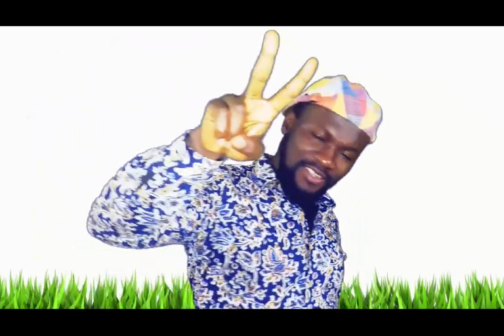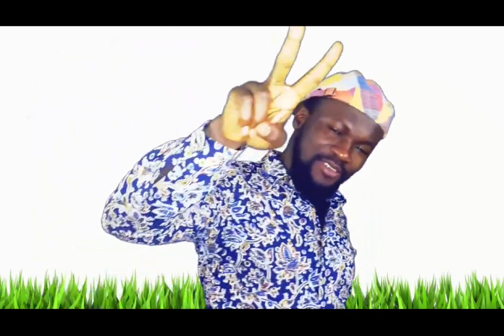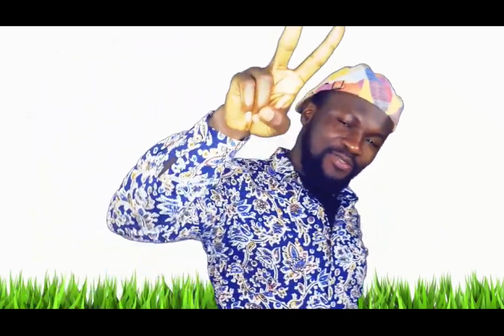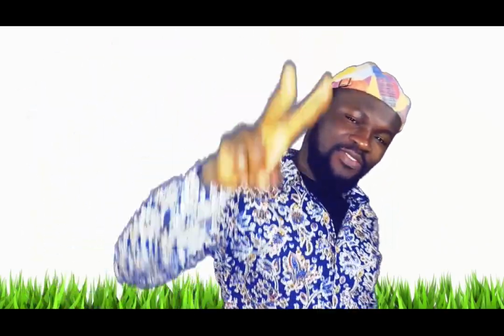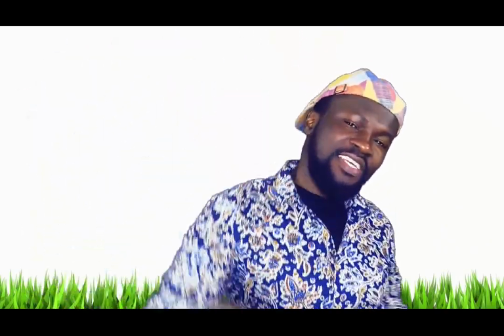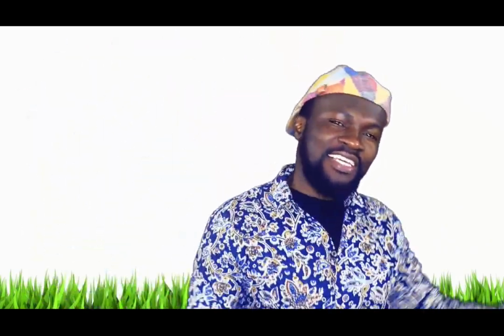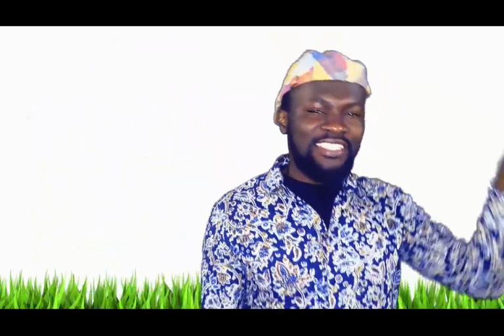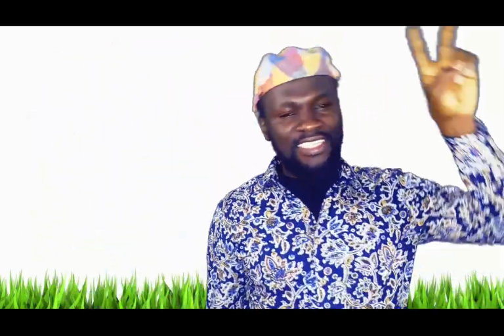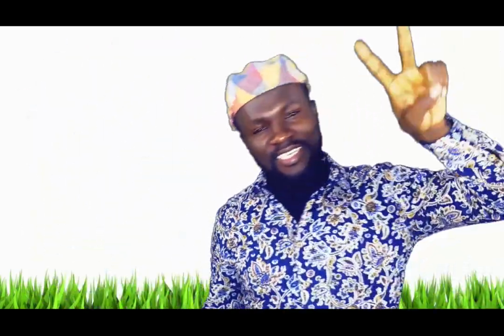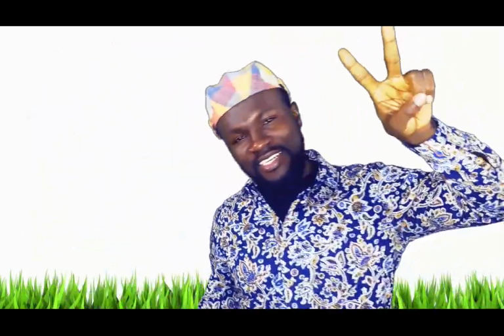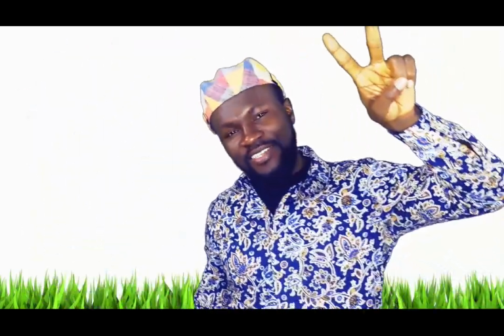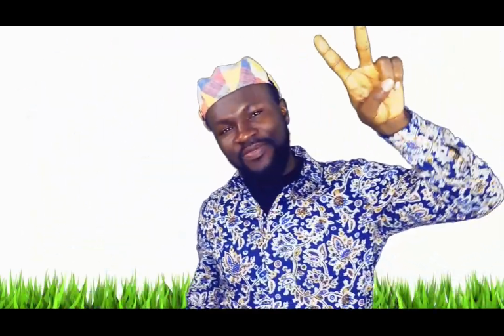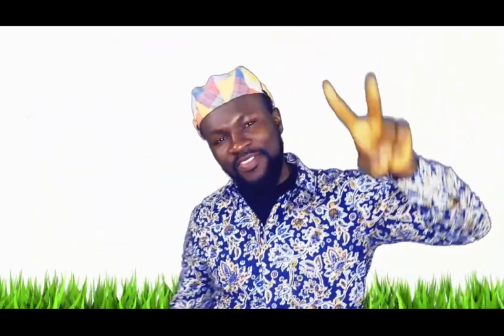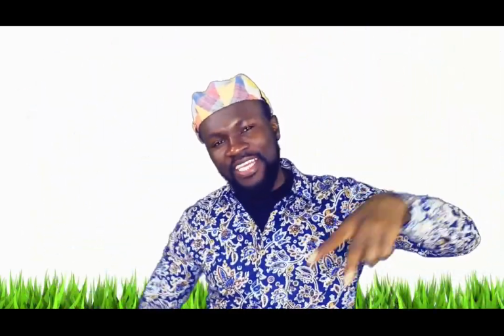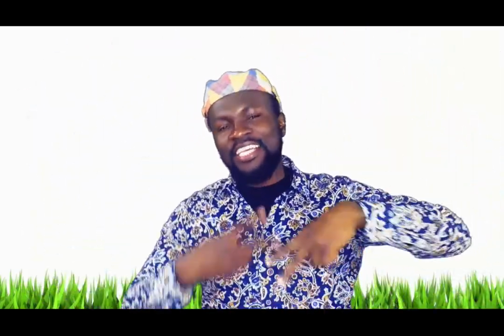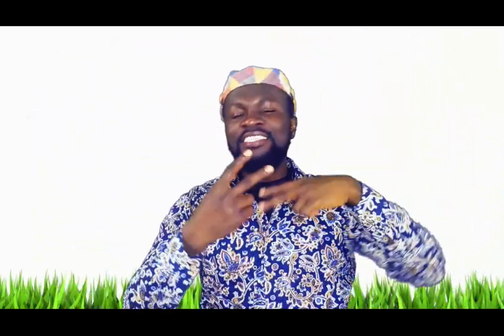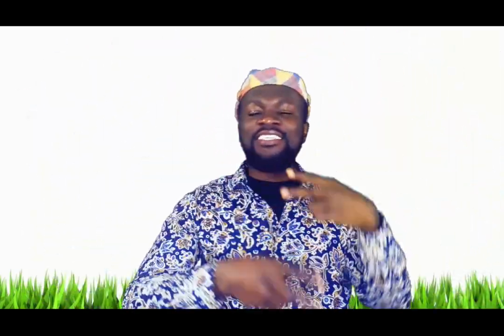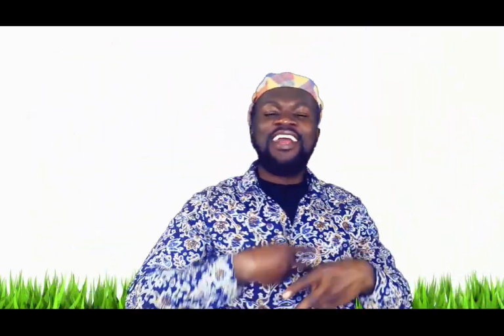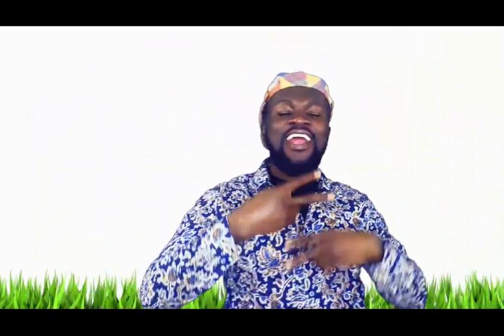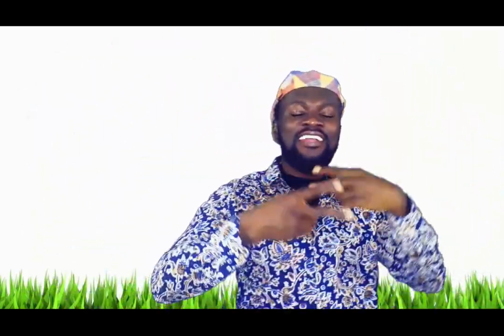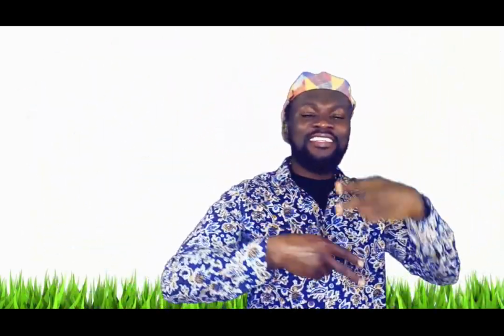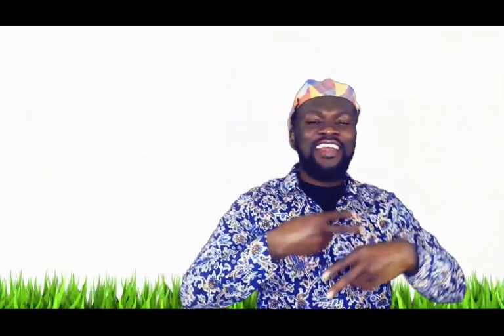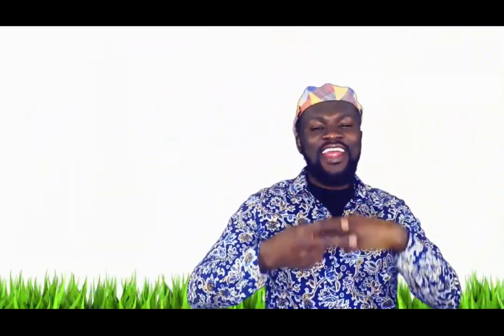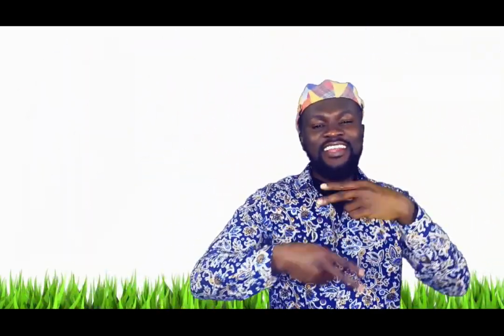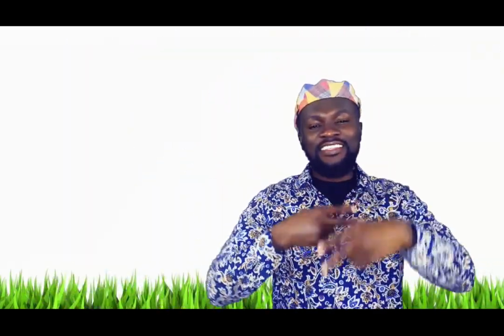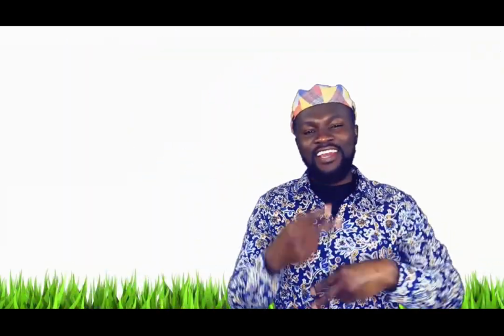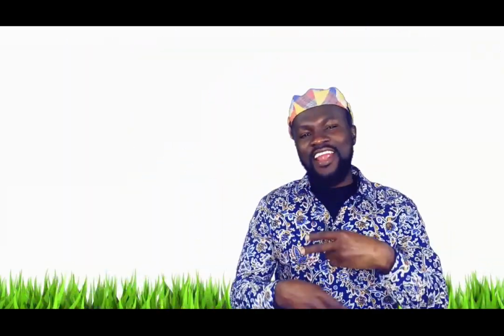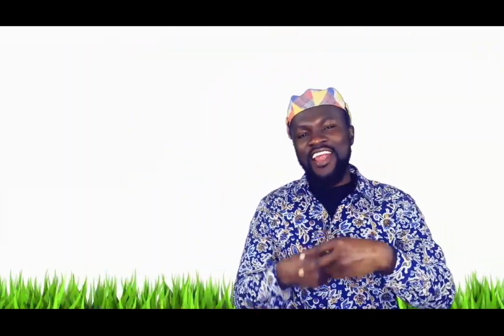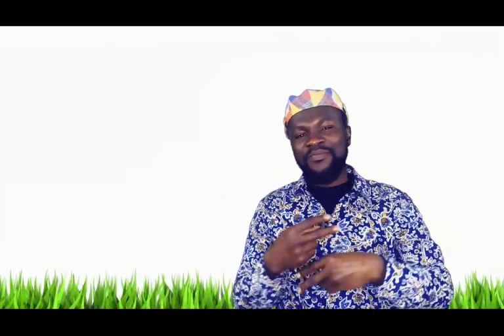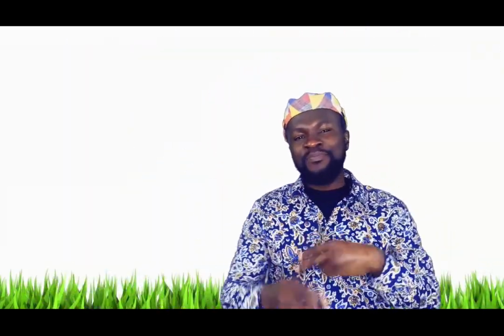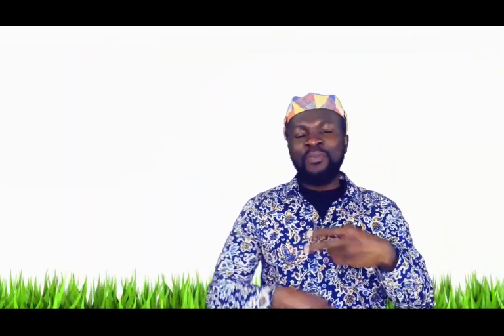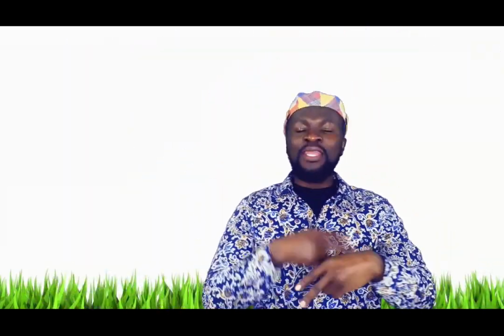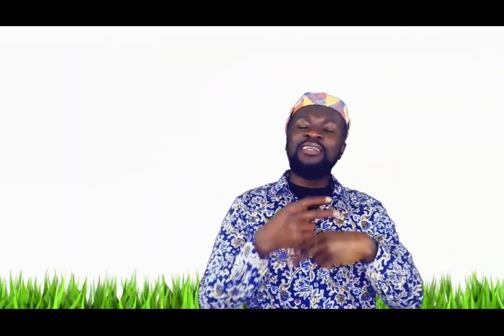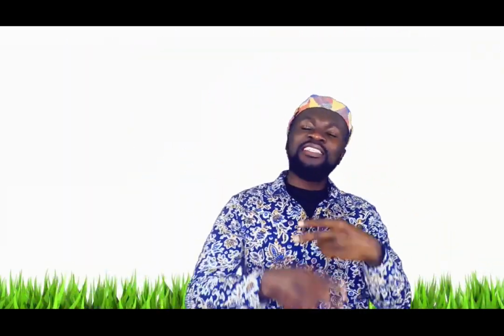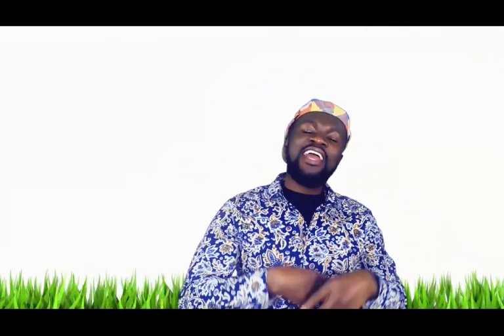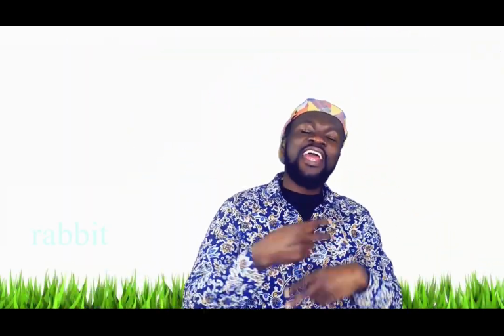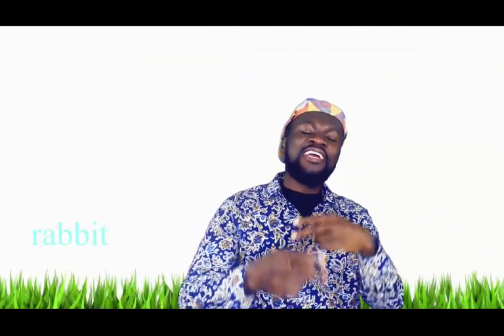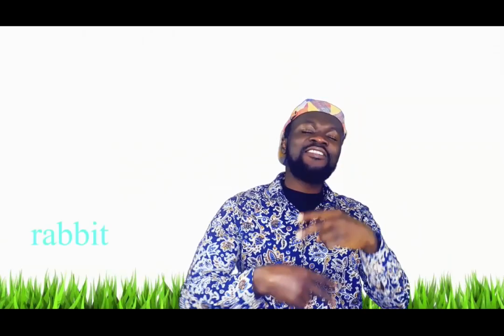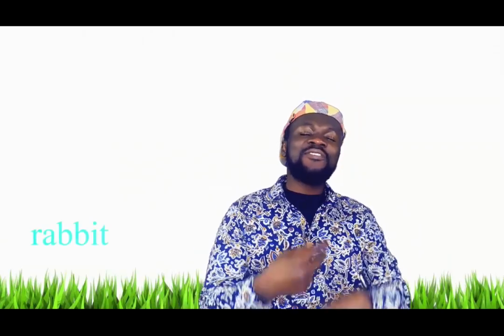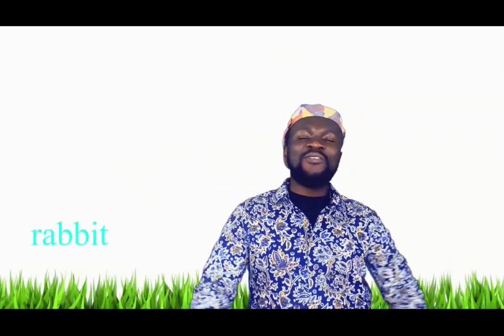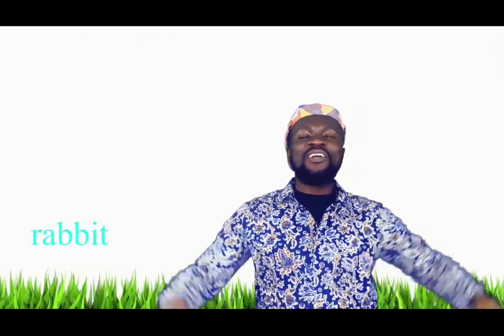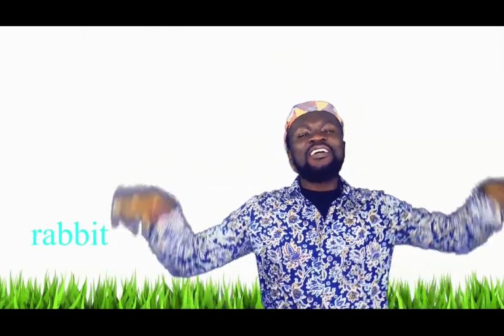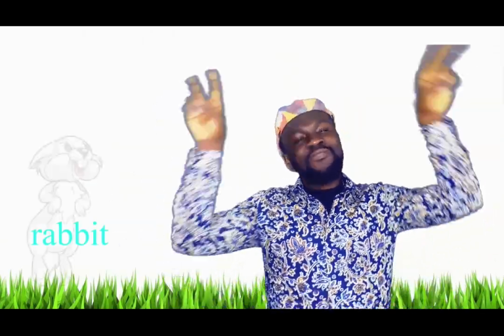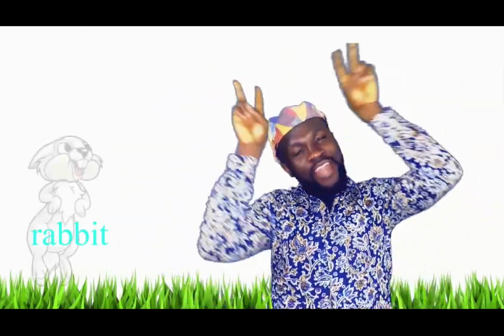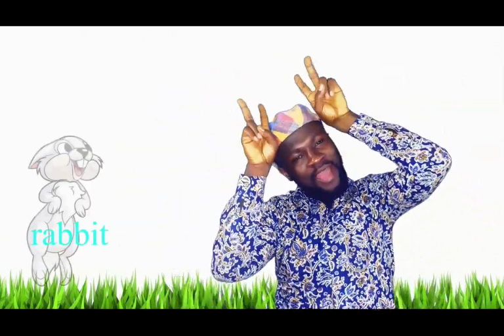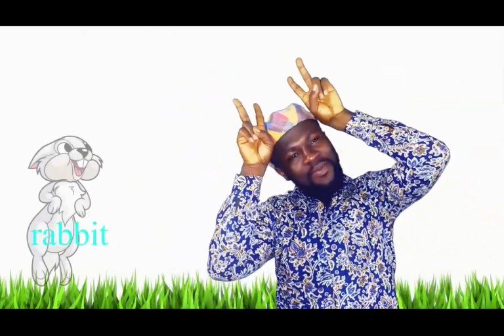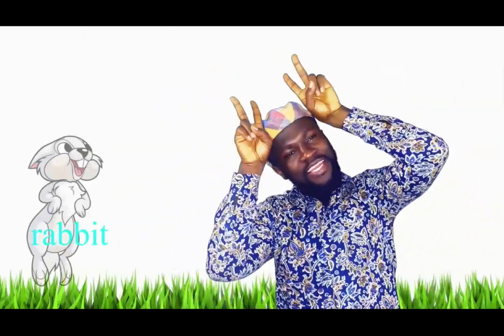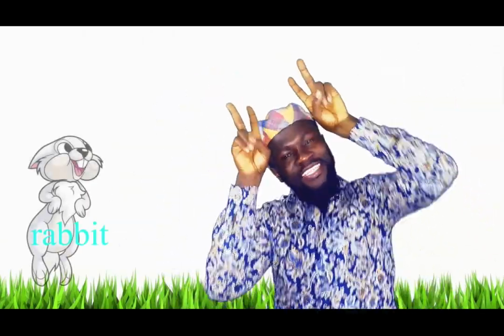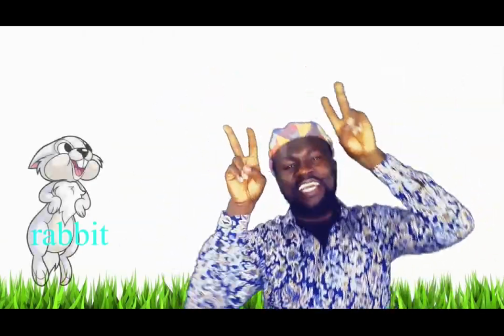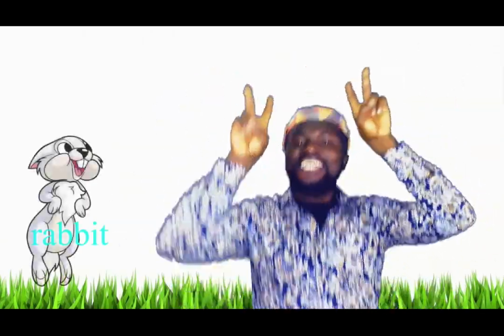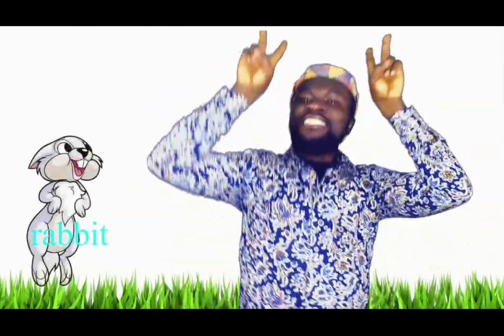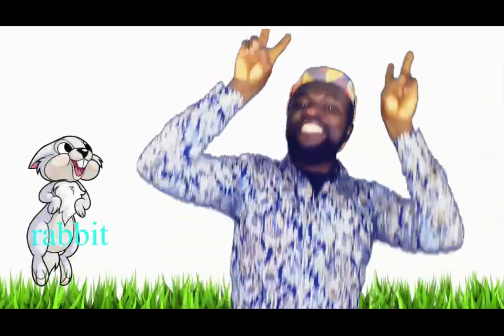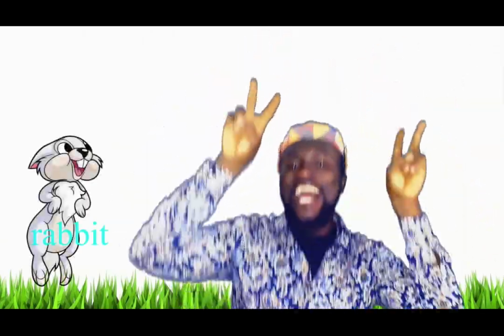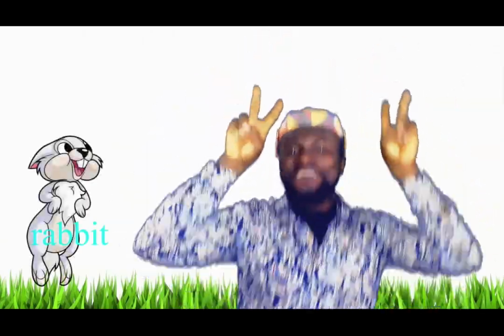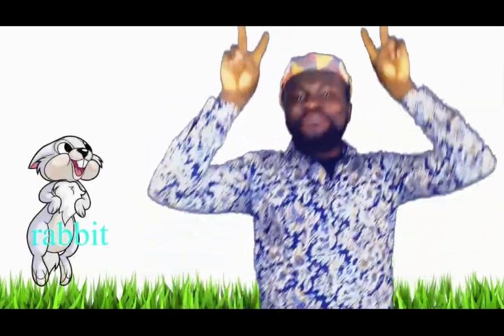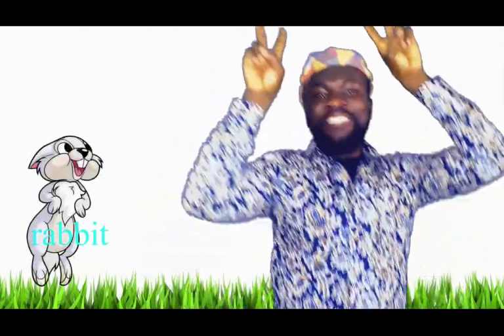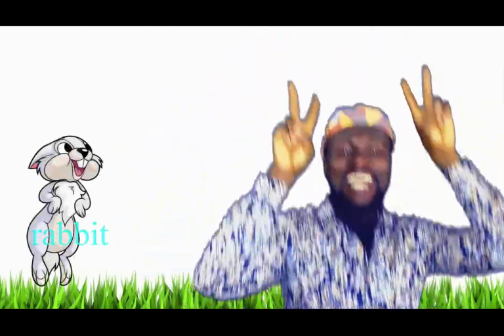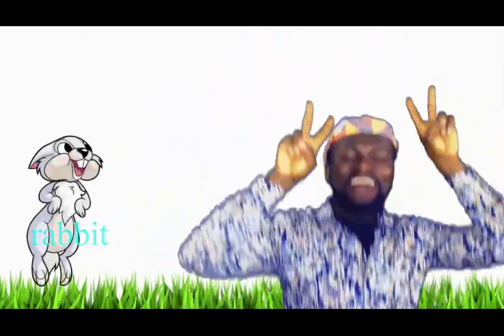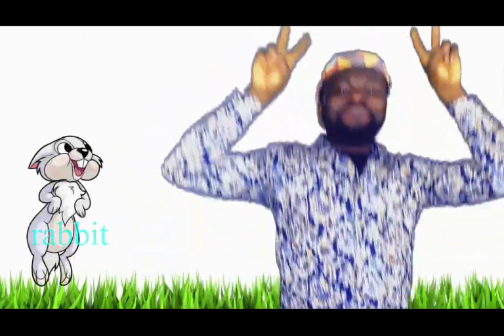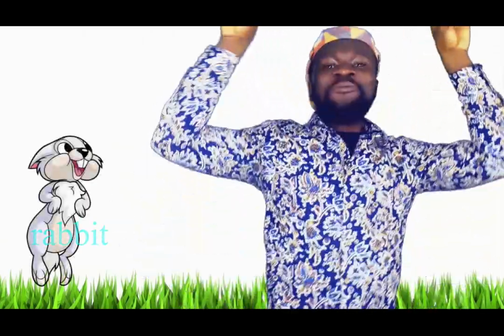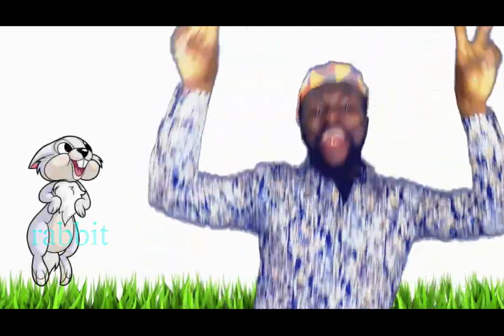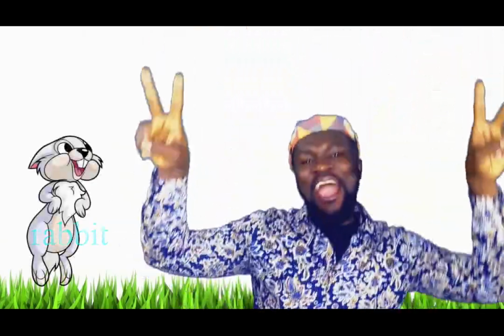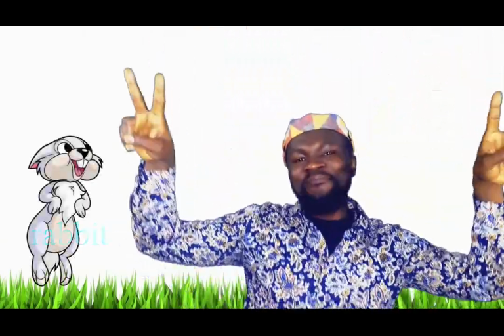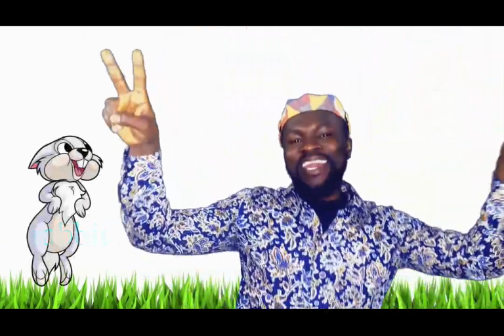Two fingers, two fingers, turn, turn, turn, turn to a rabbit. Jump, jump, rabbit!